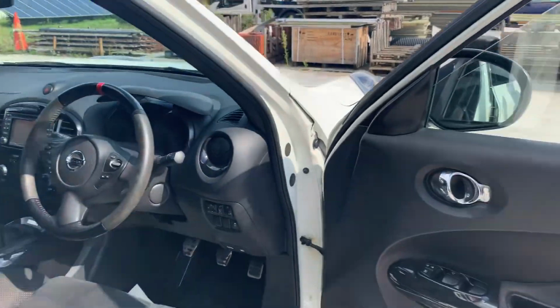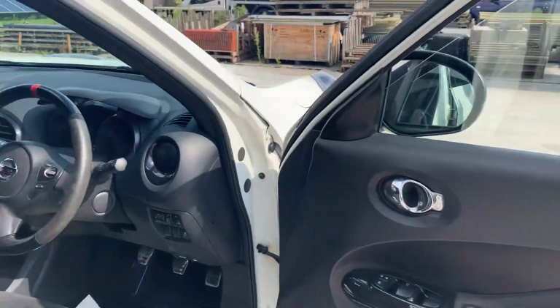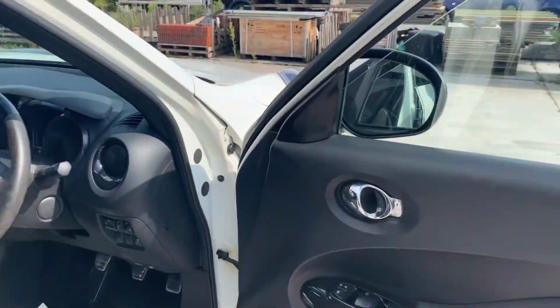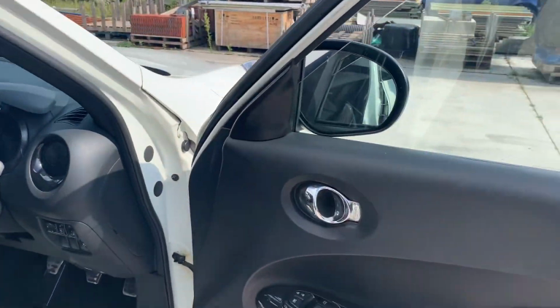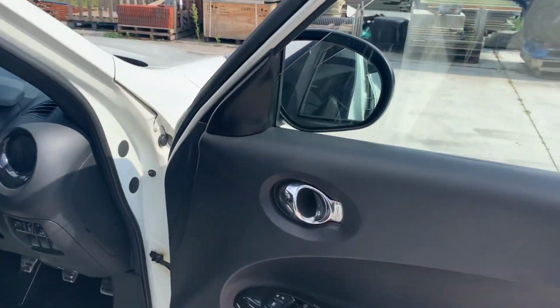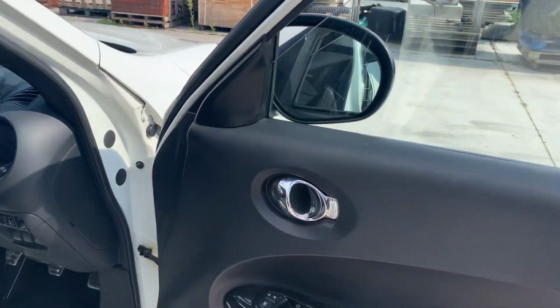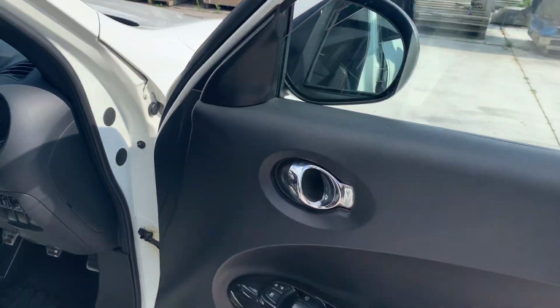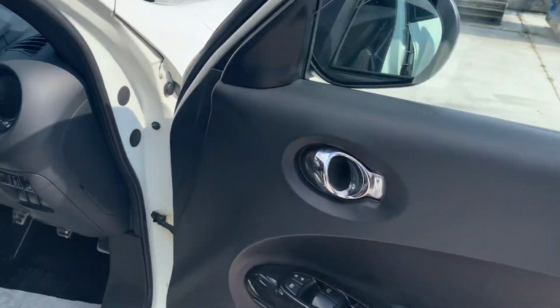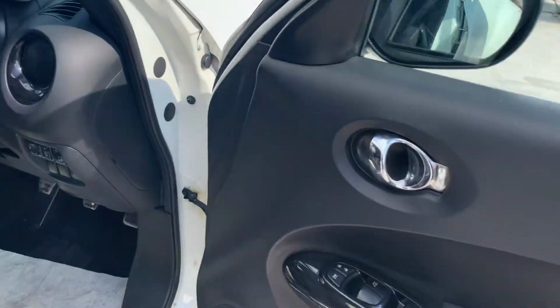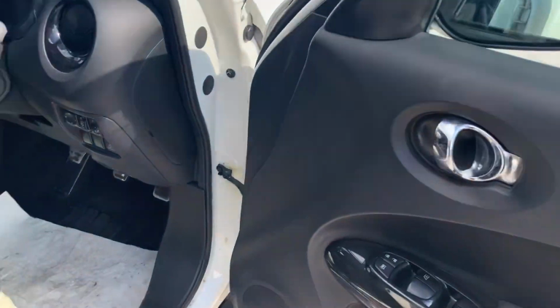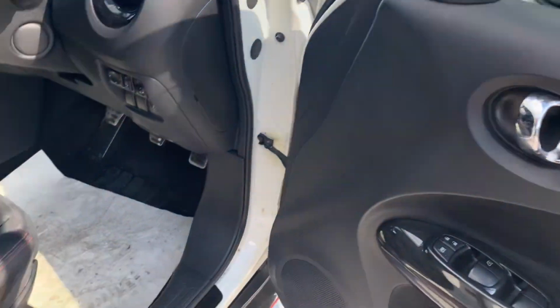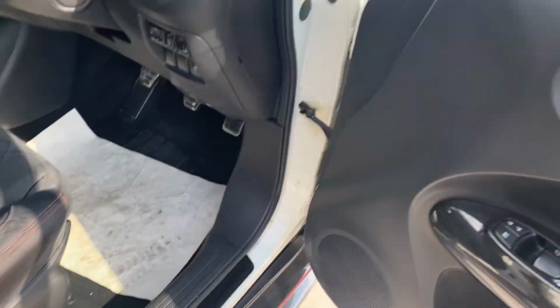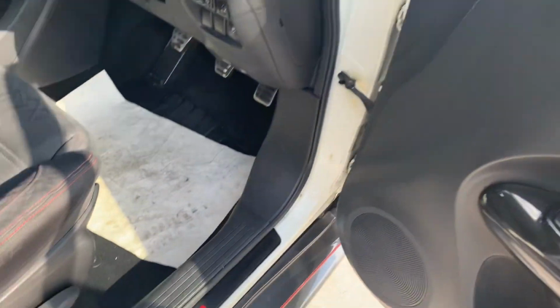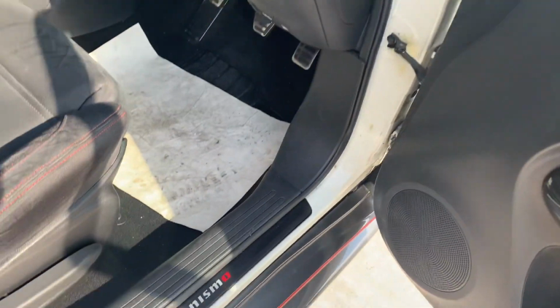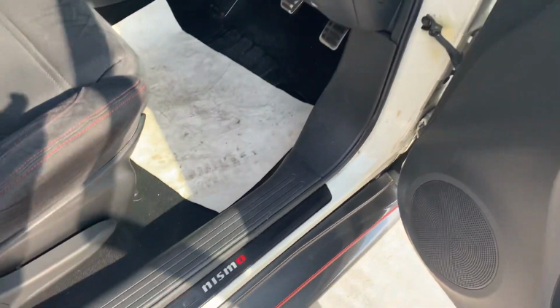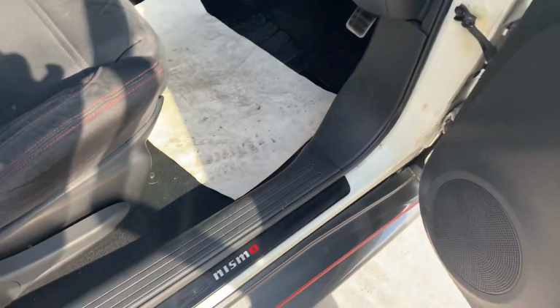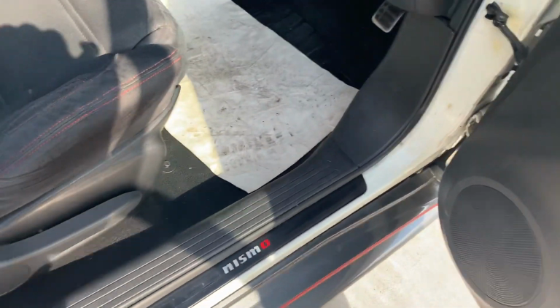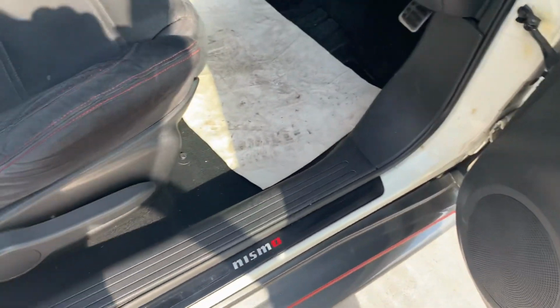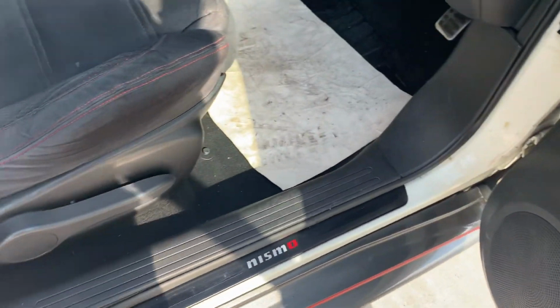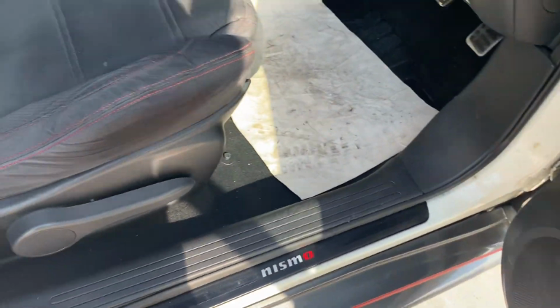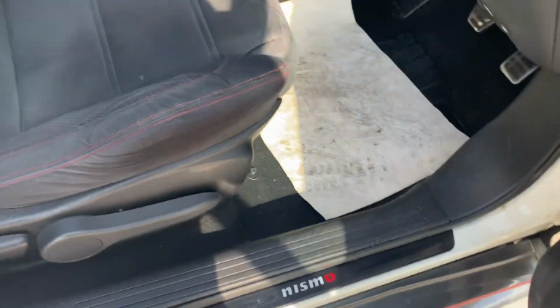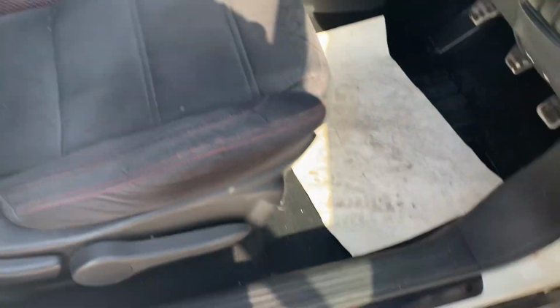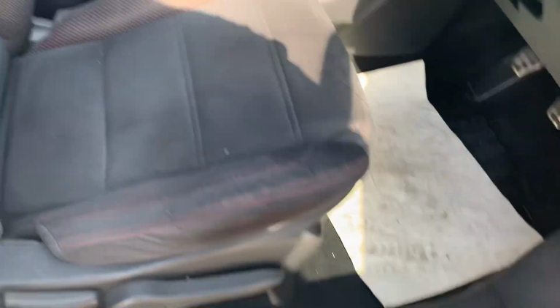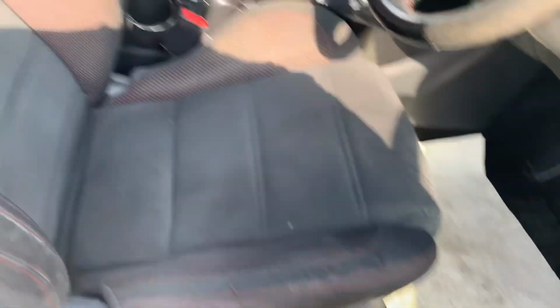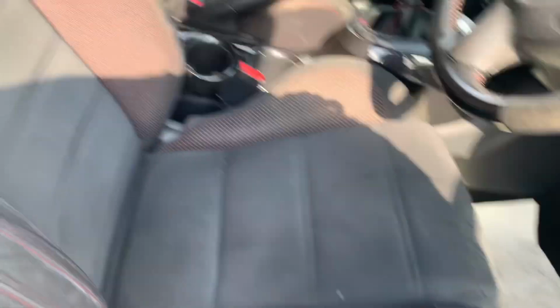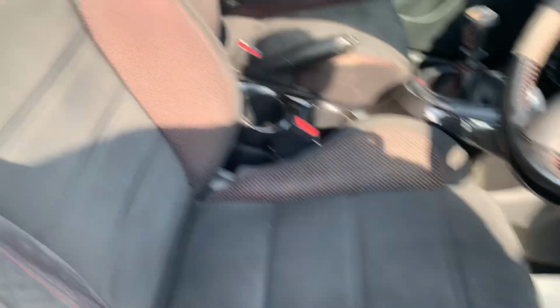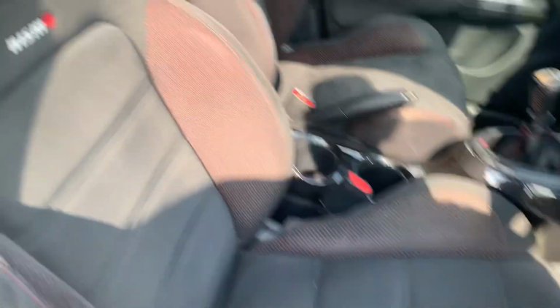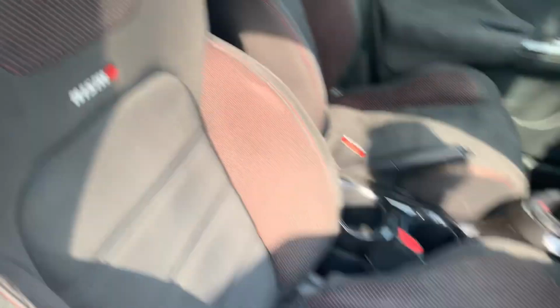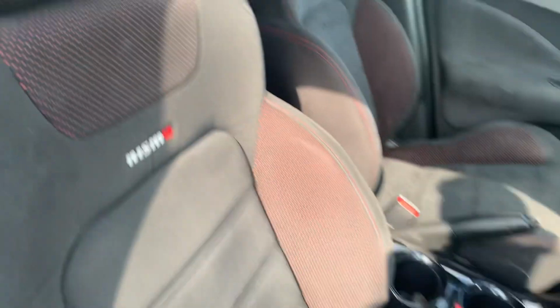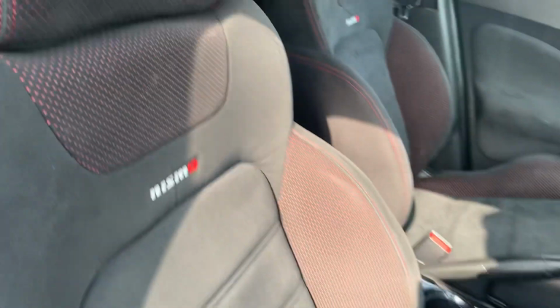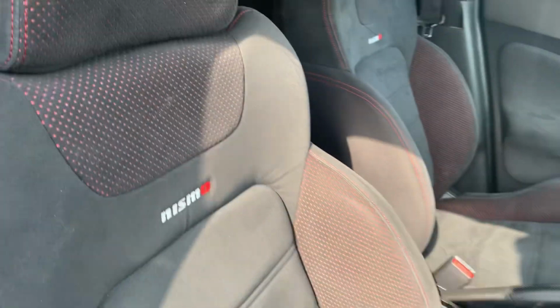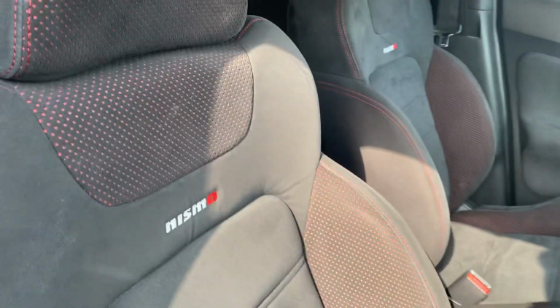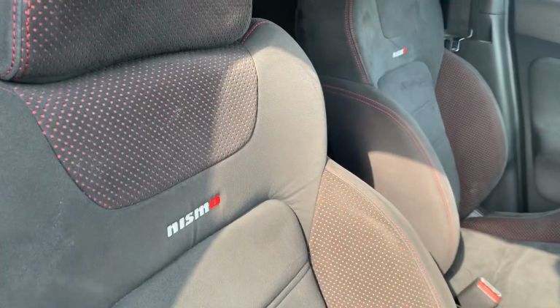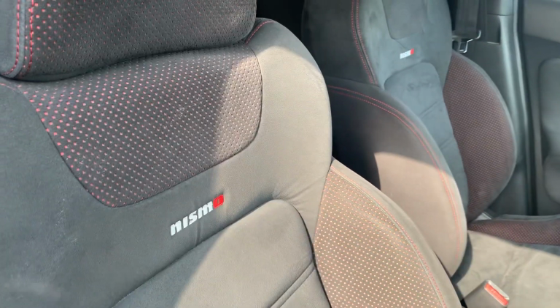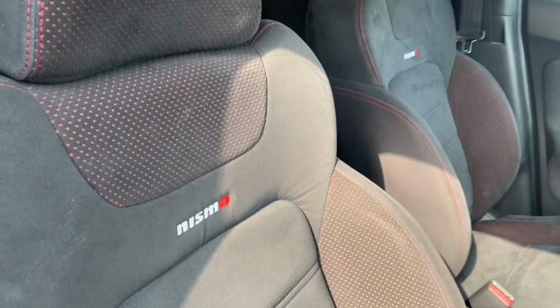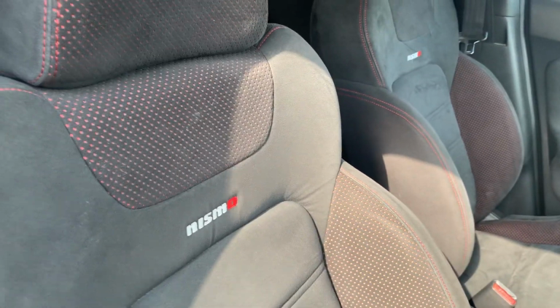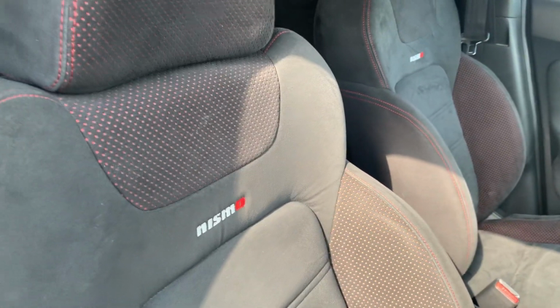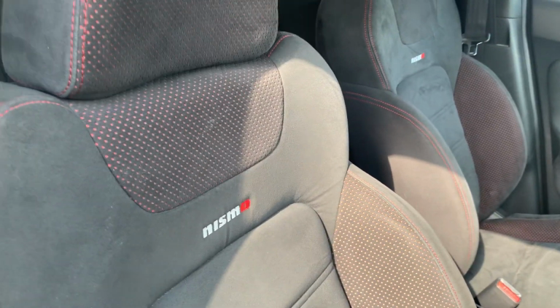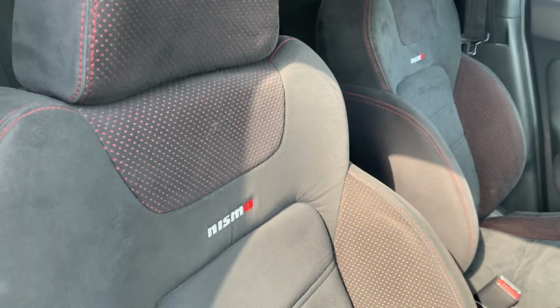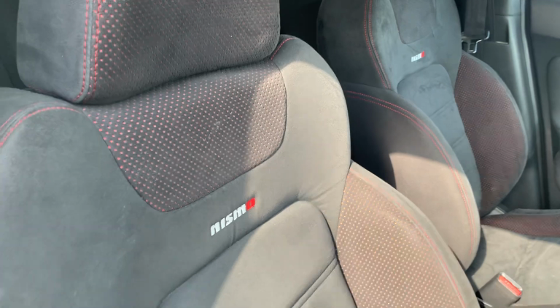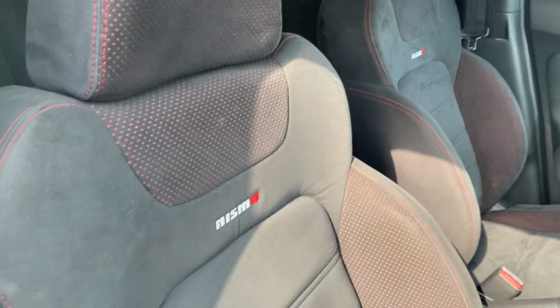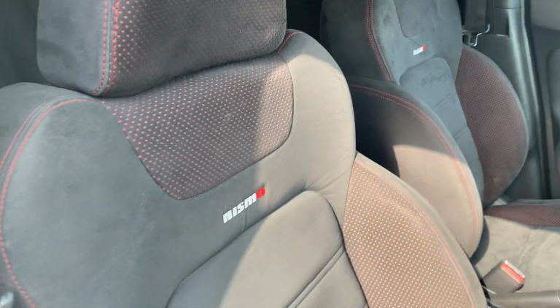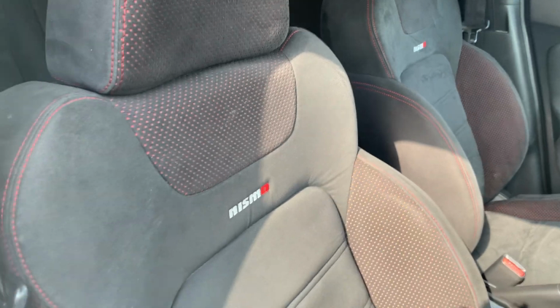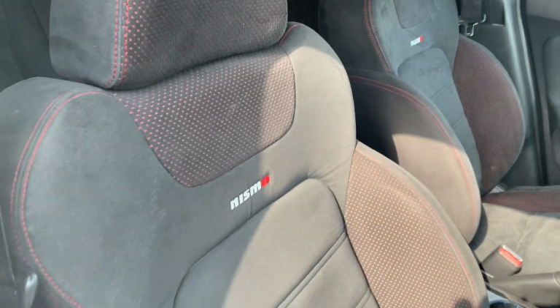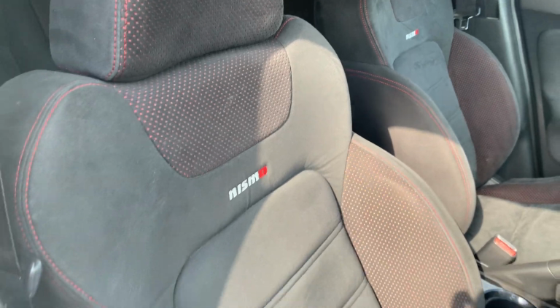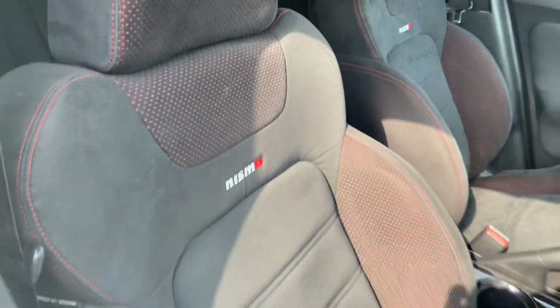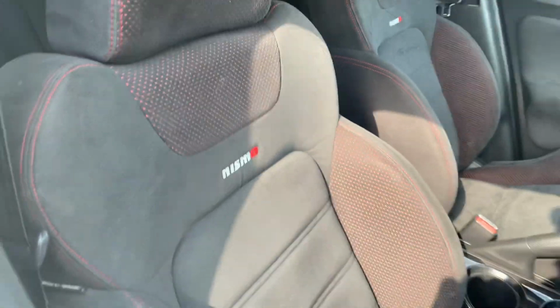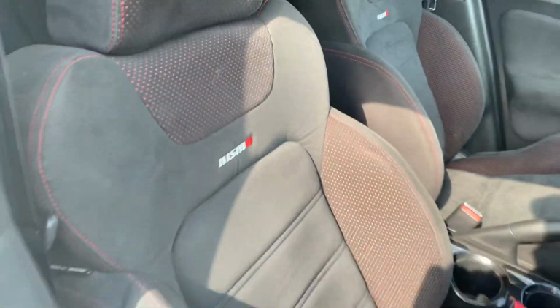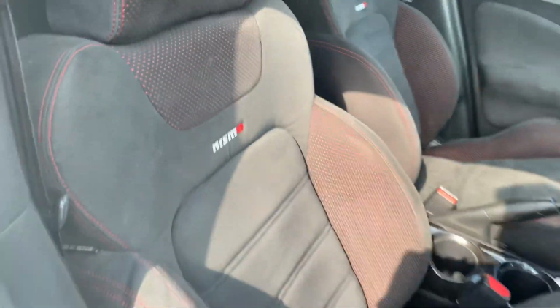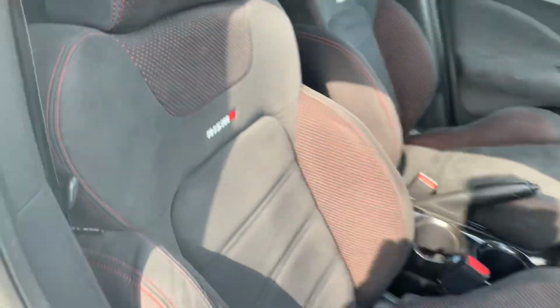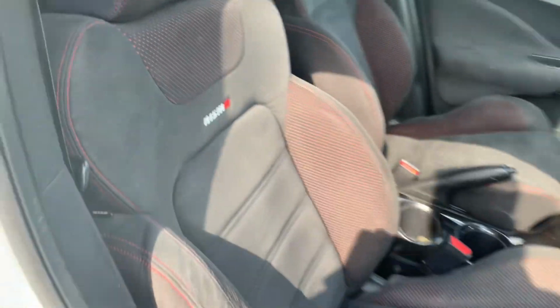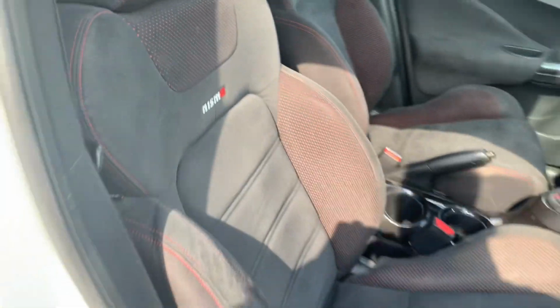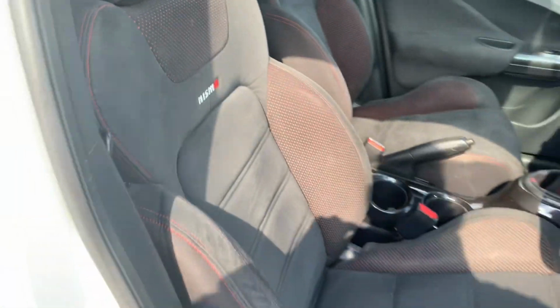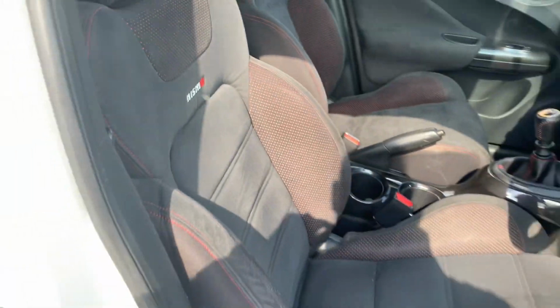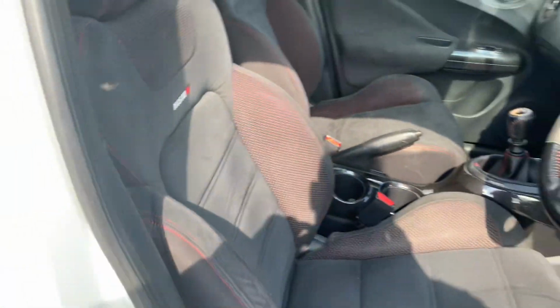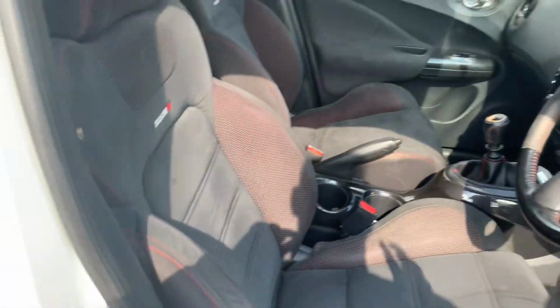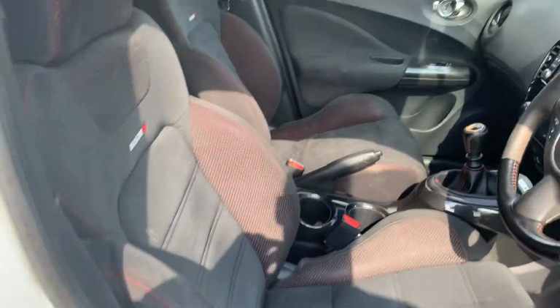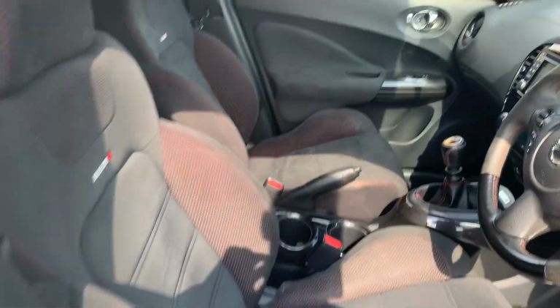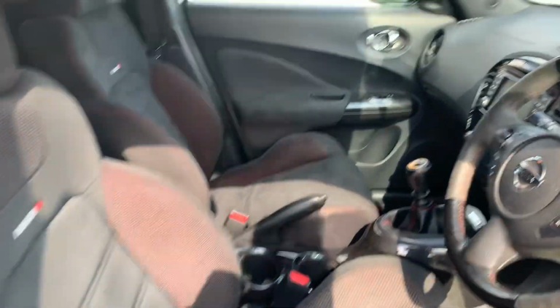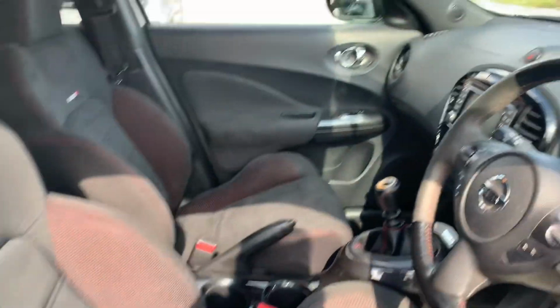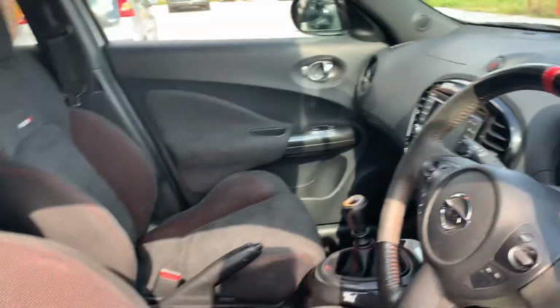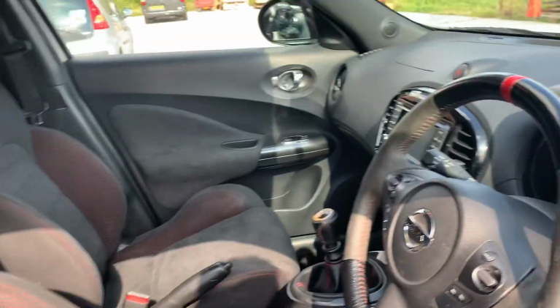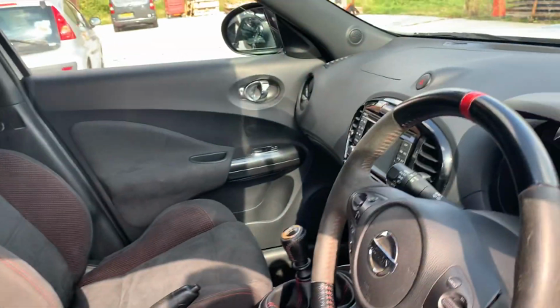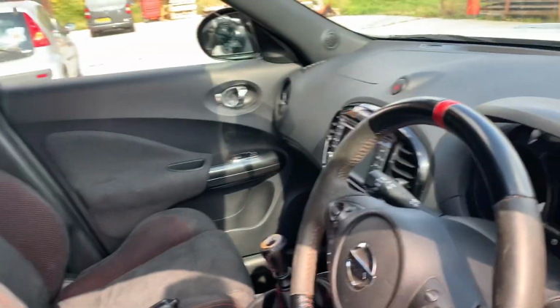Power folding mirrors, Nismo kick plate, Nismo stitched into the seat — black and red following the lovely theme throughout.